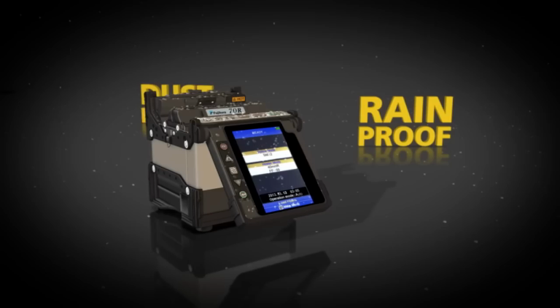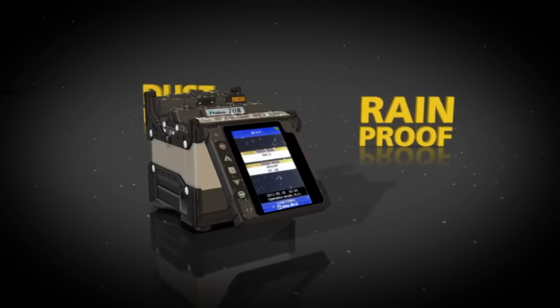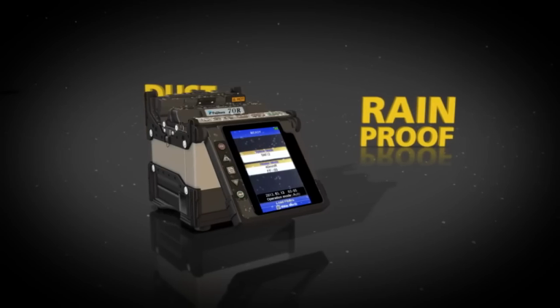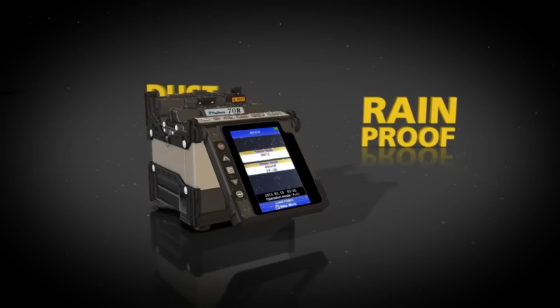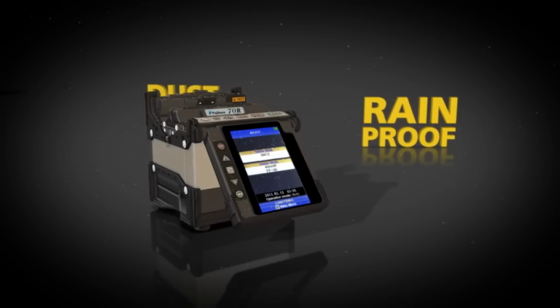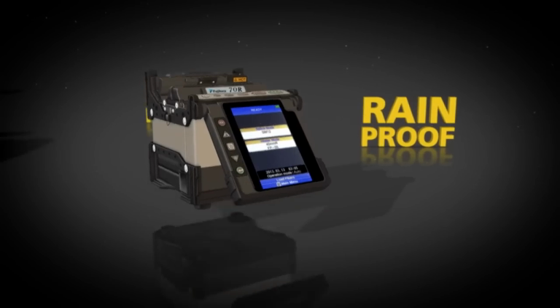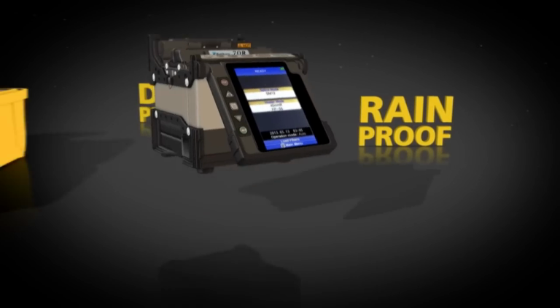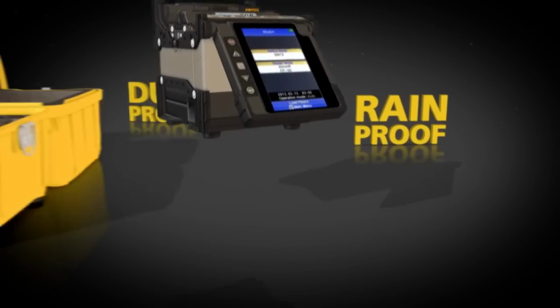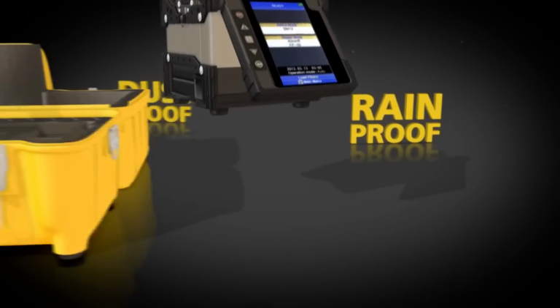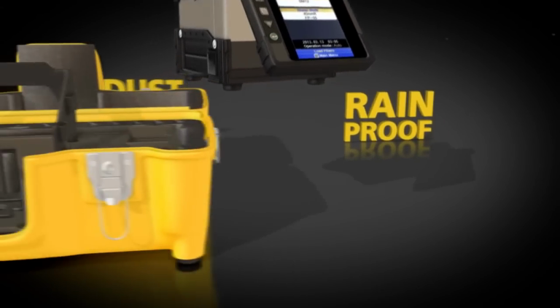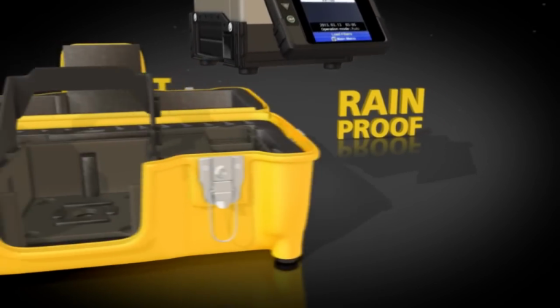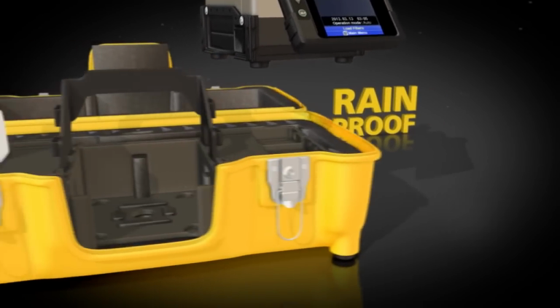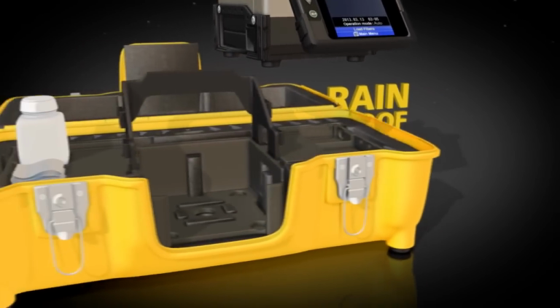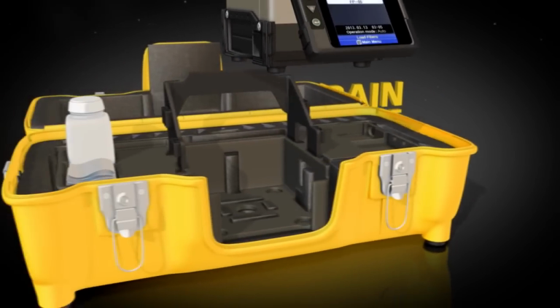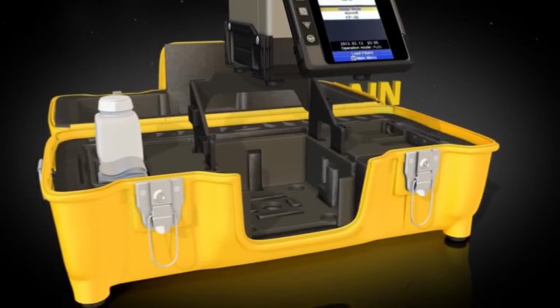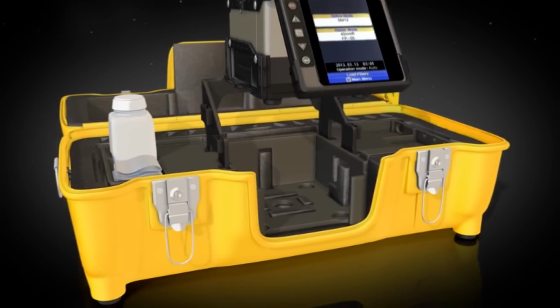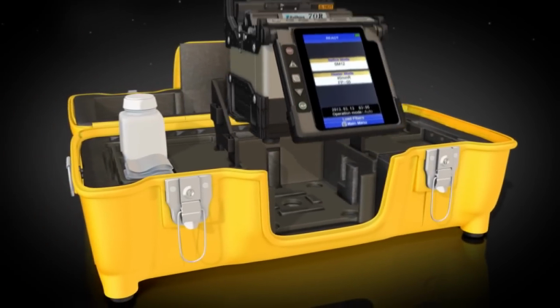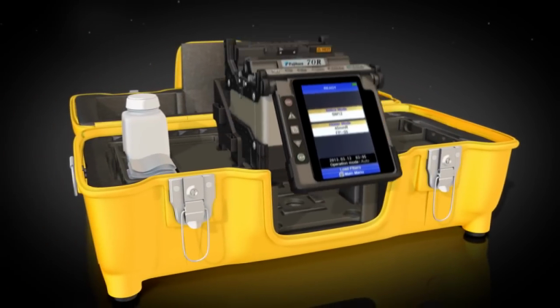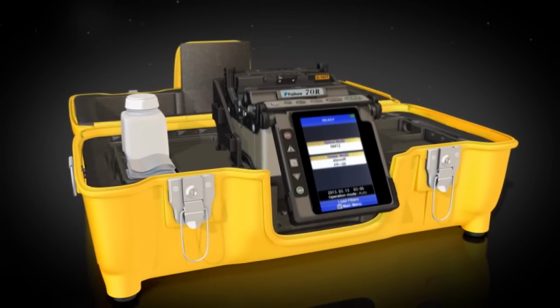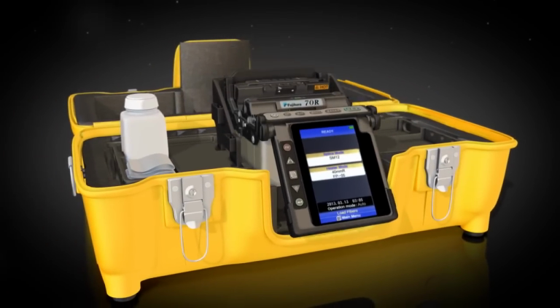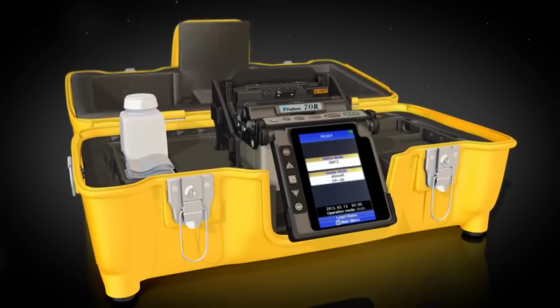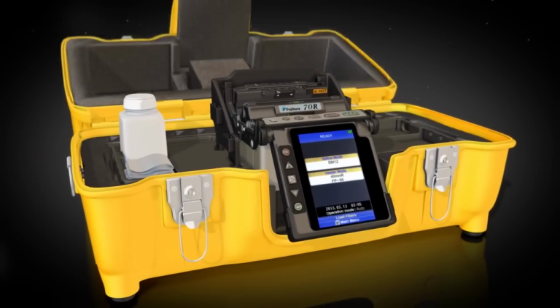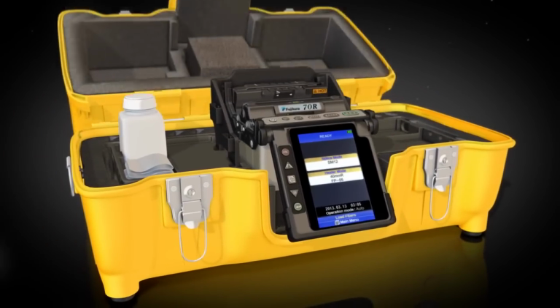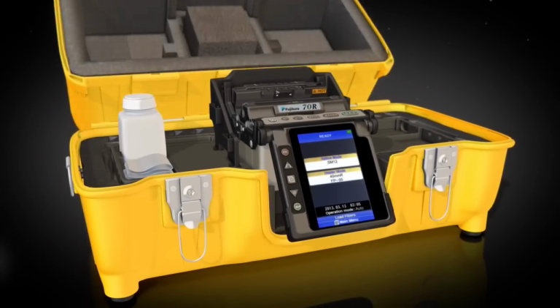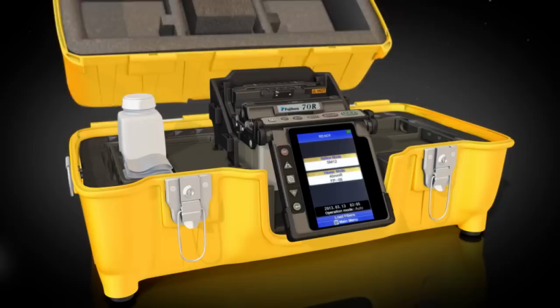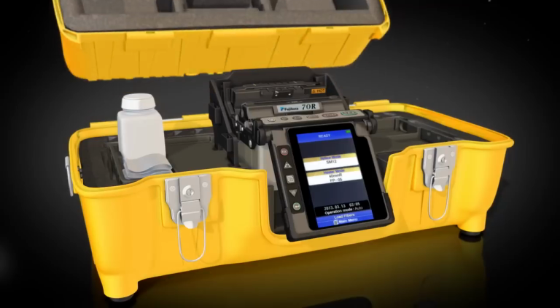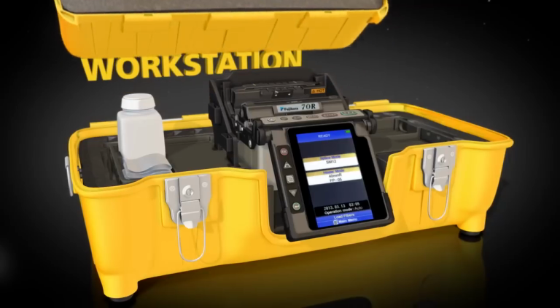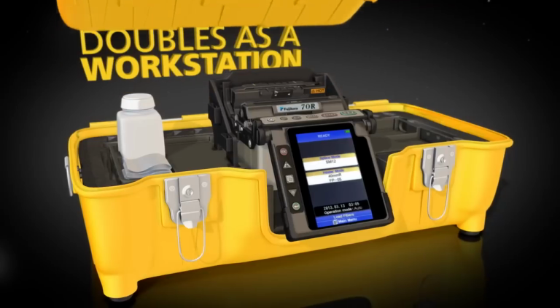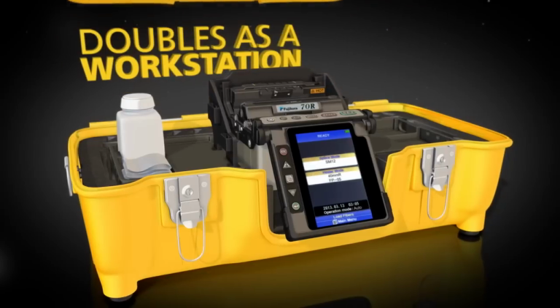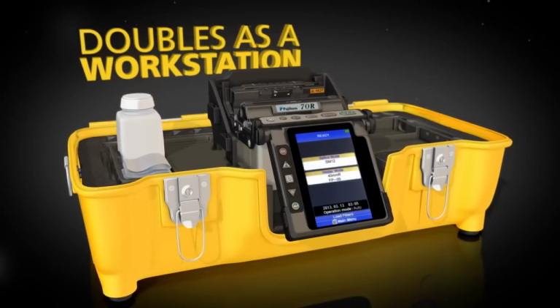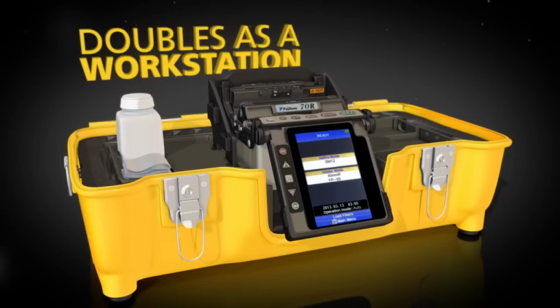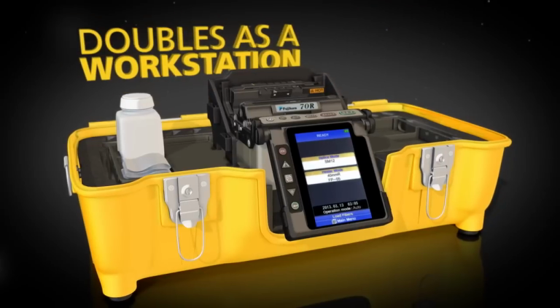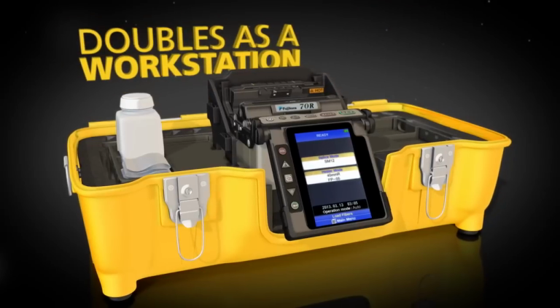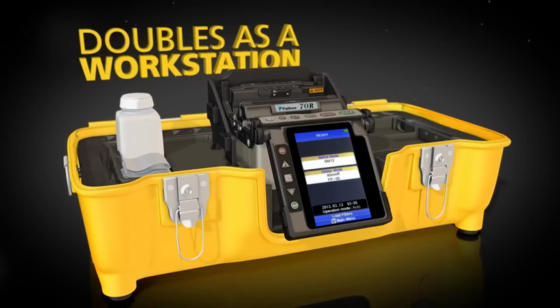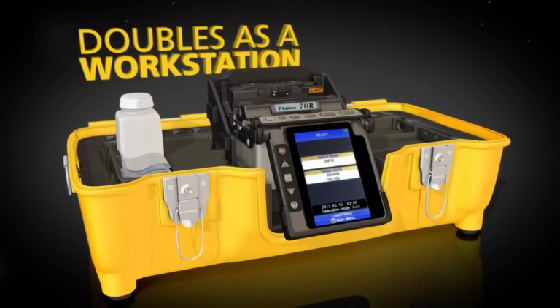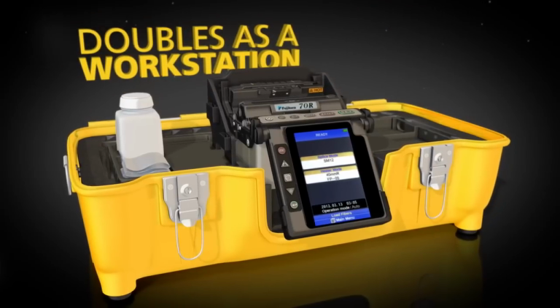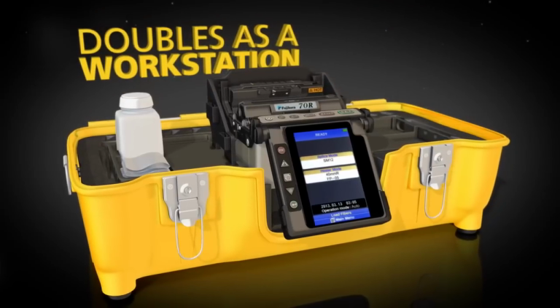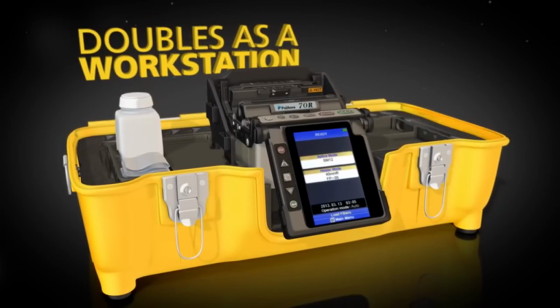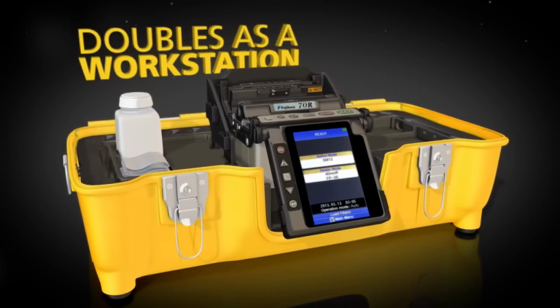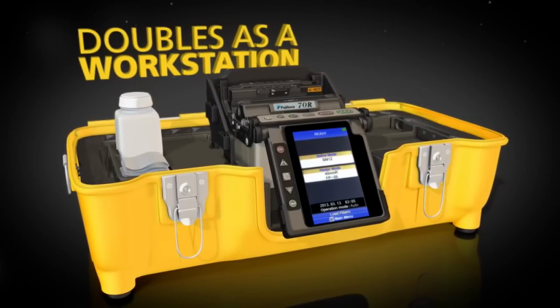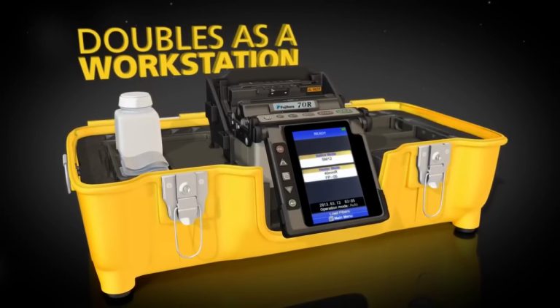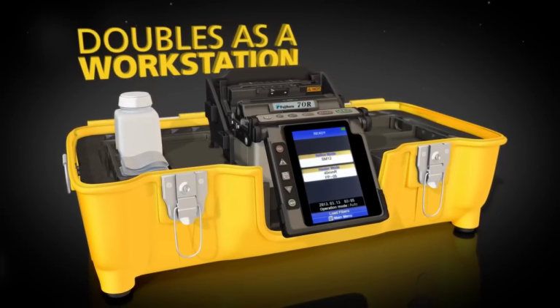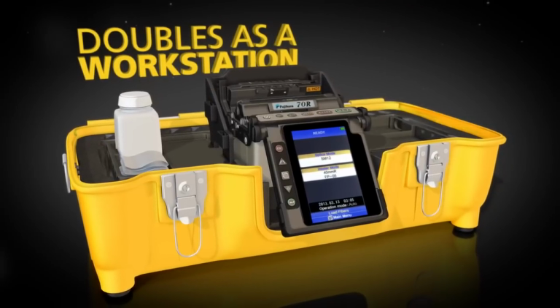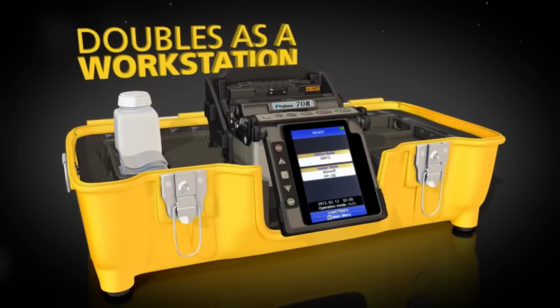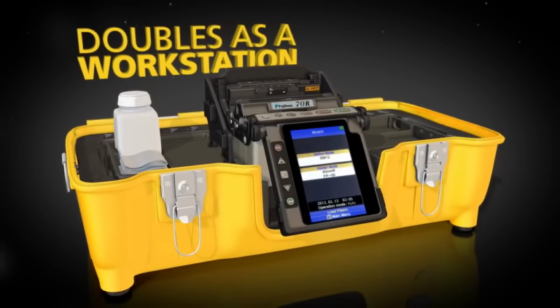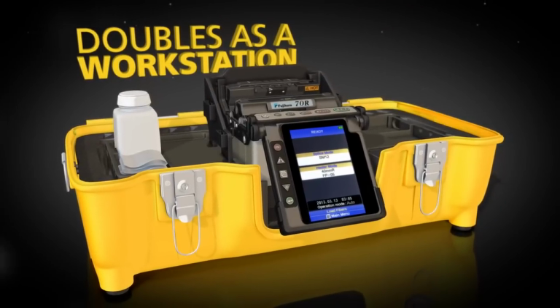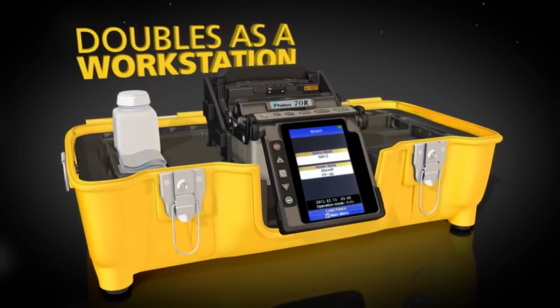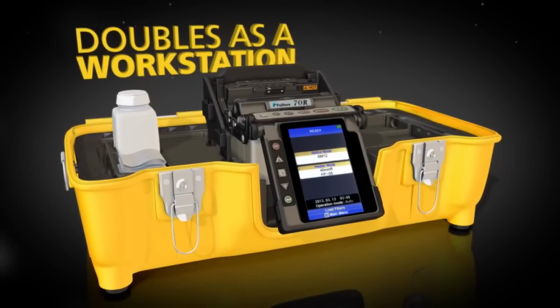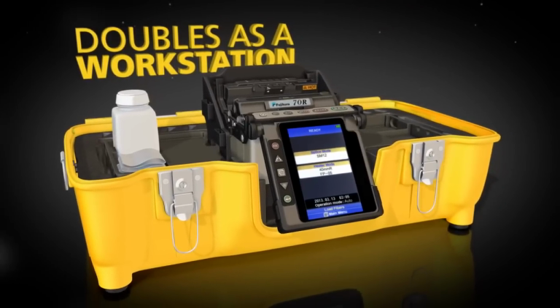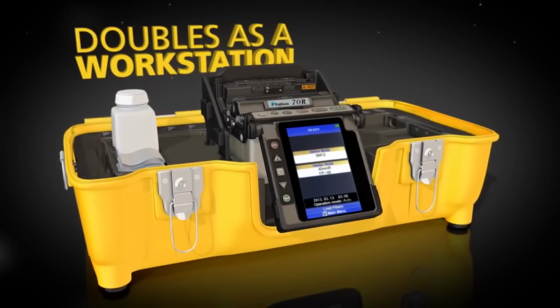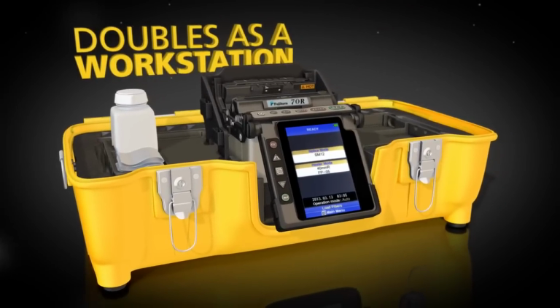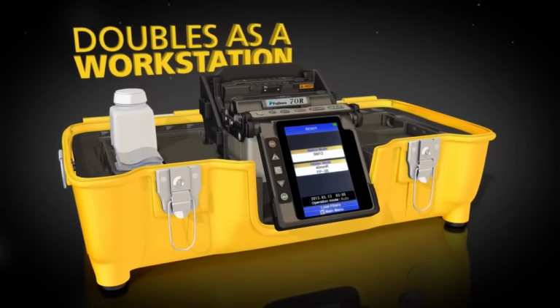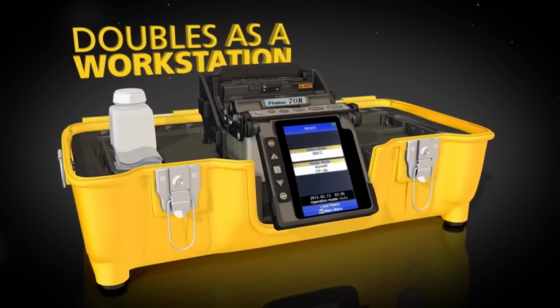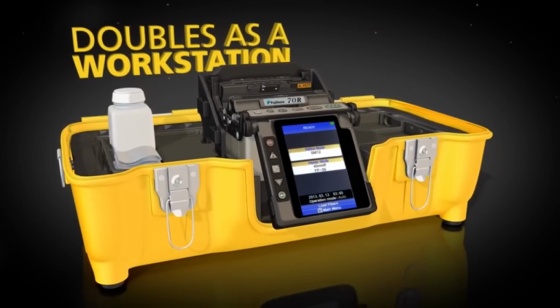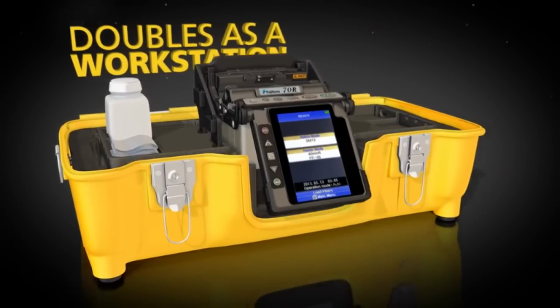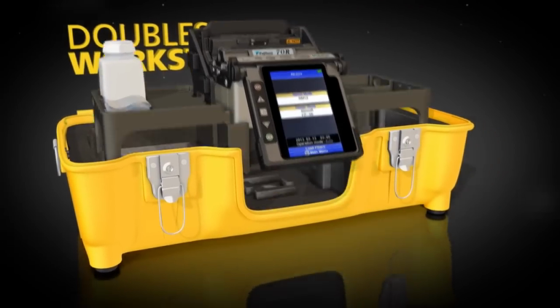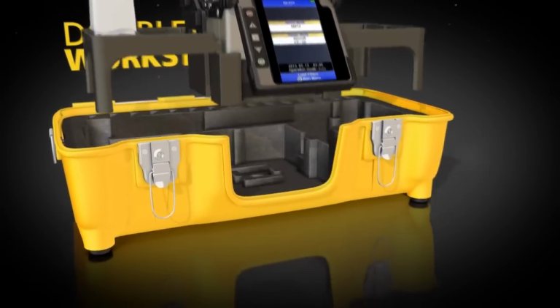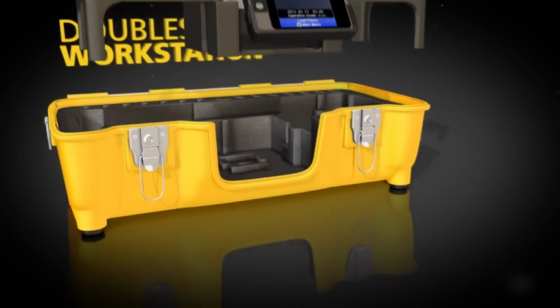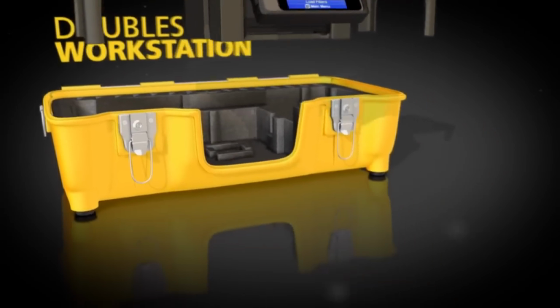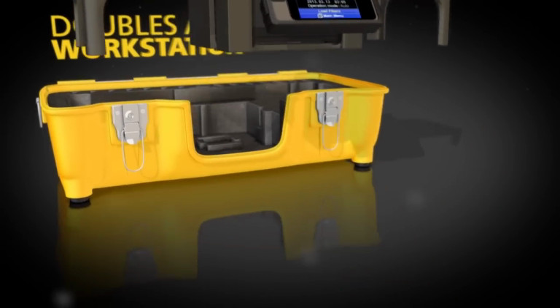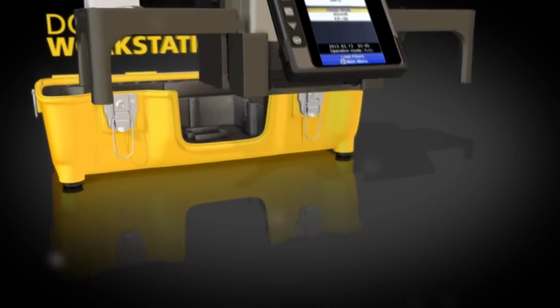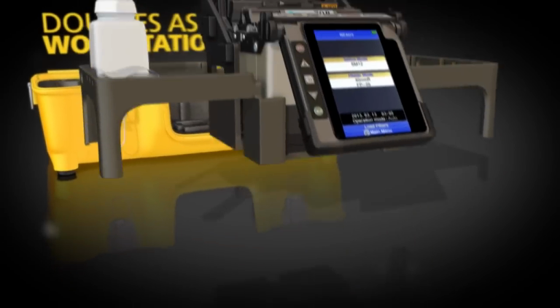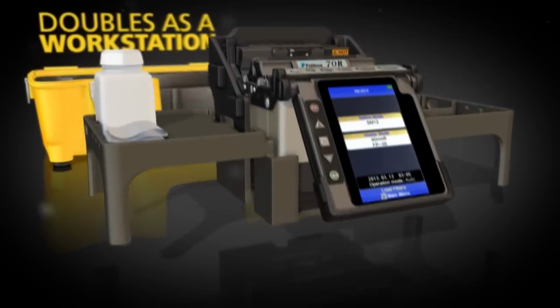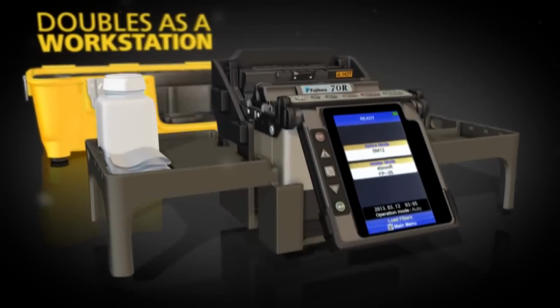The 70R's carrying case doubles as a workstation. A removable carrying tray is included for maximum portability.